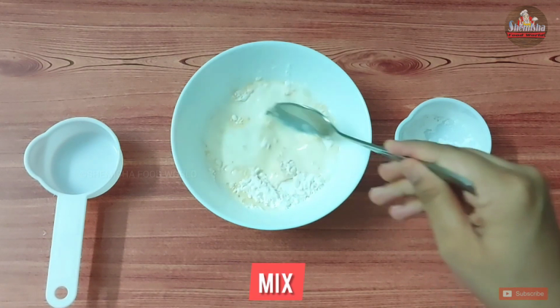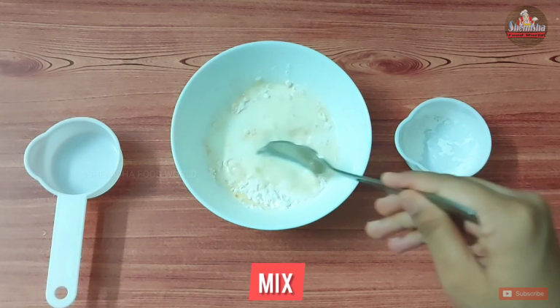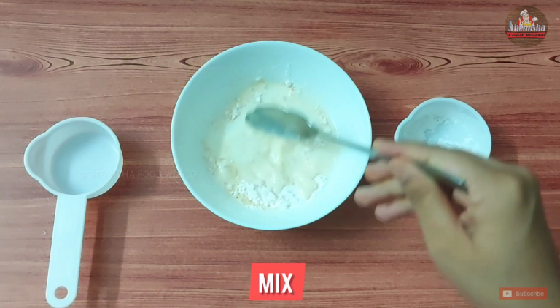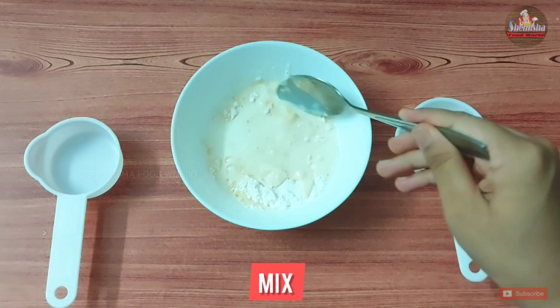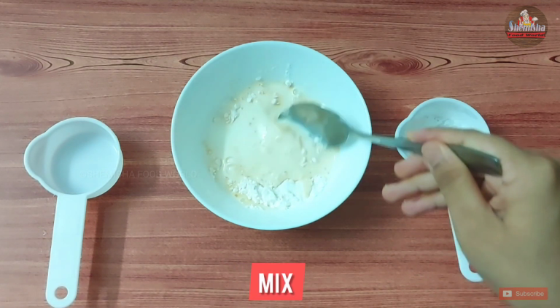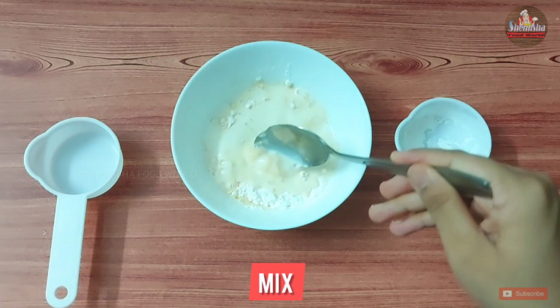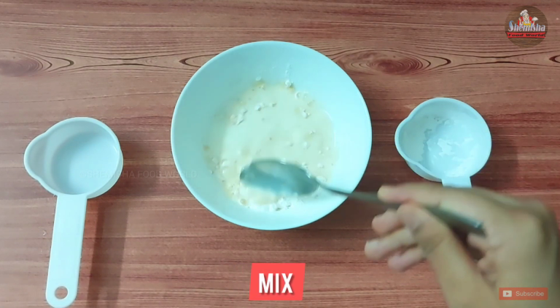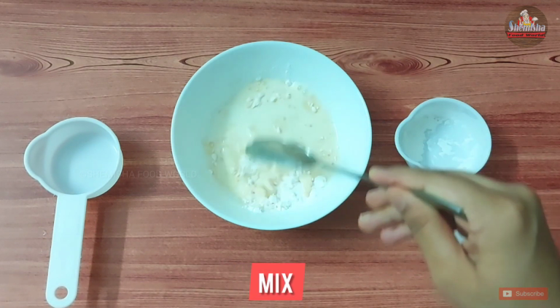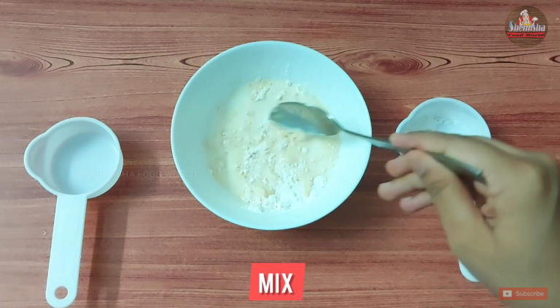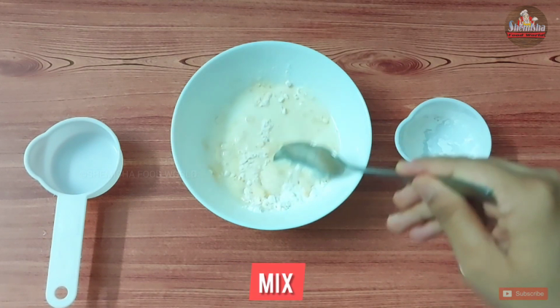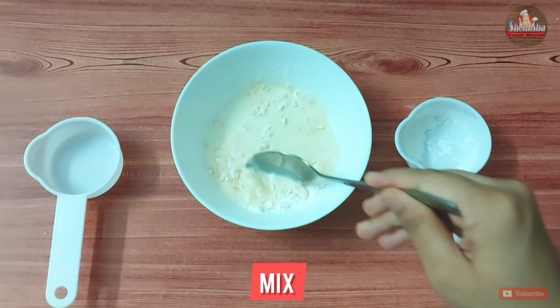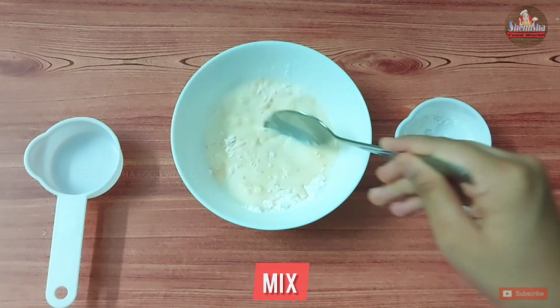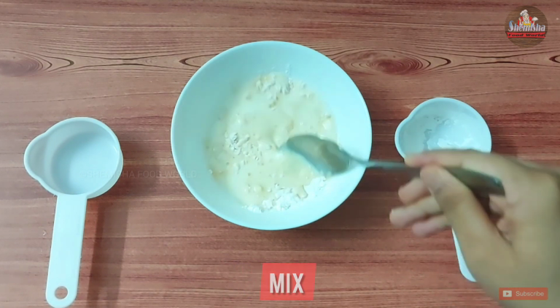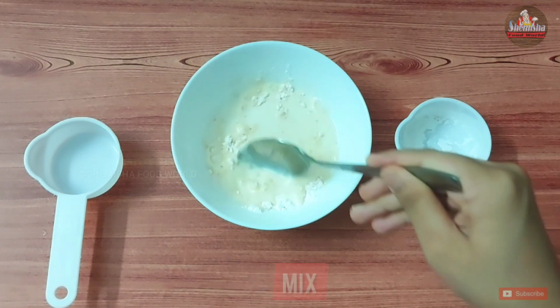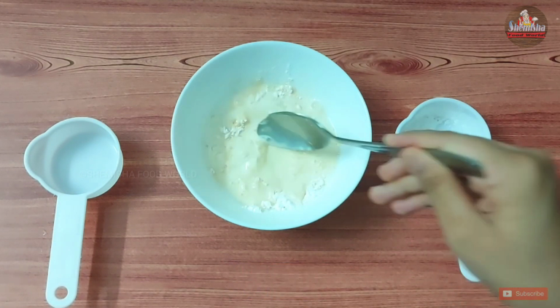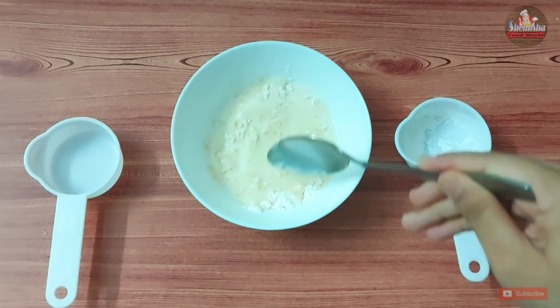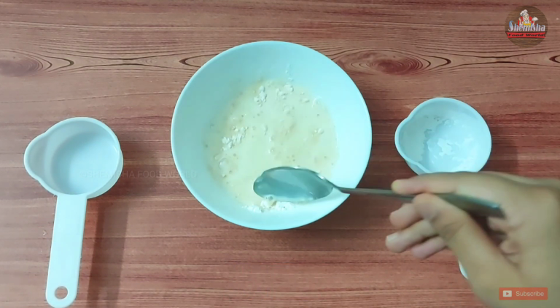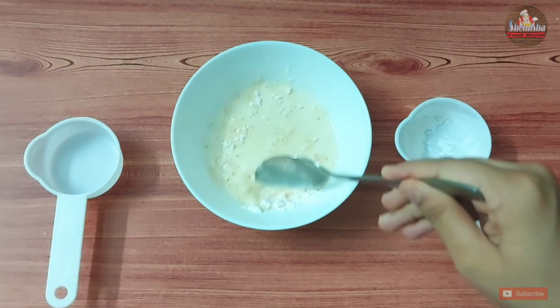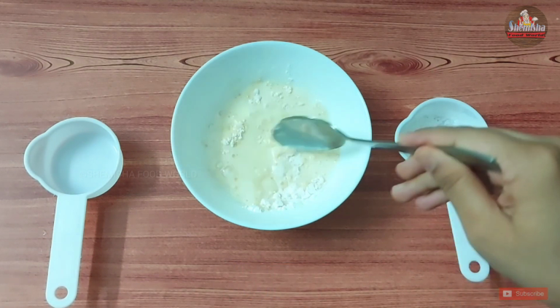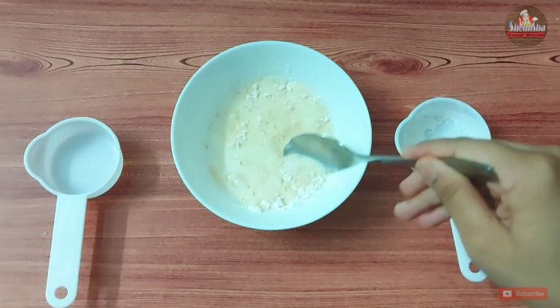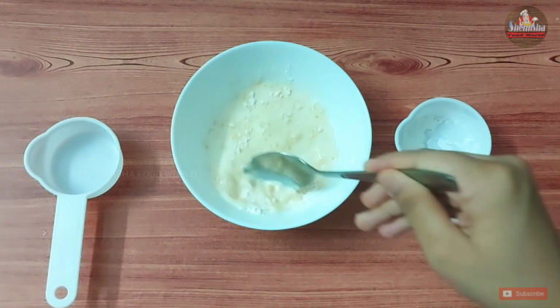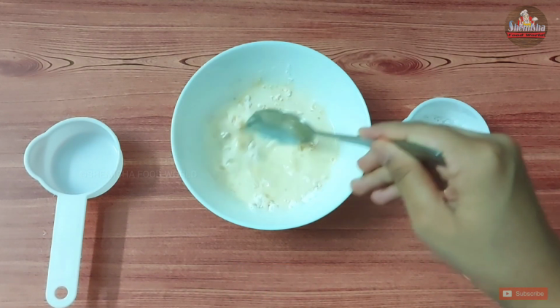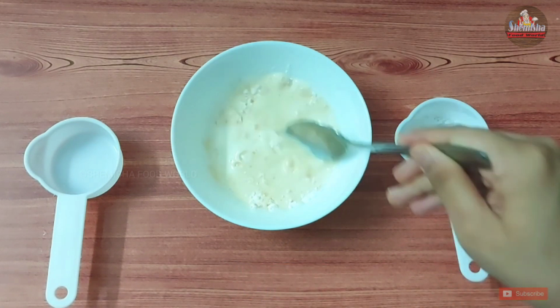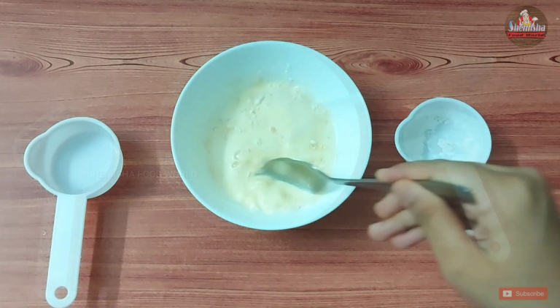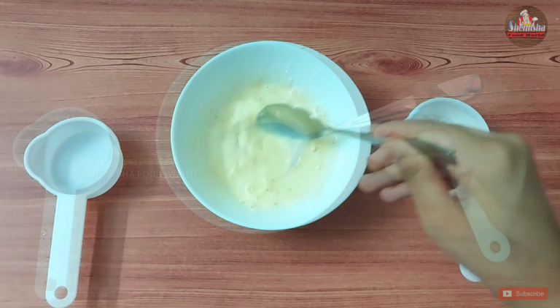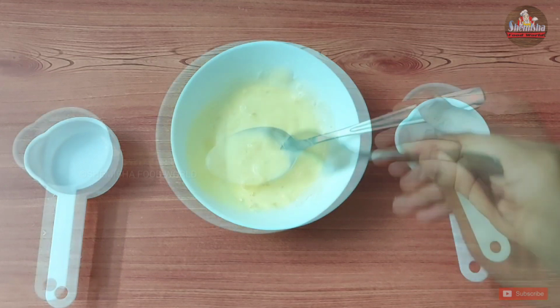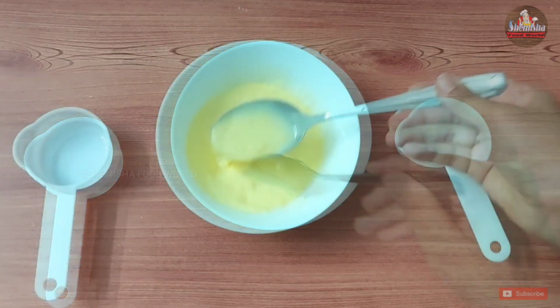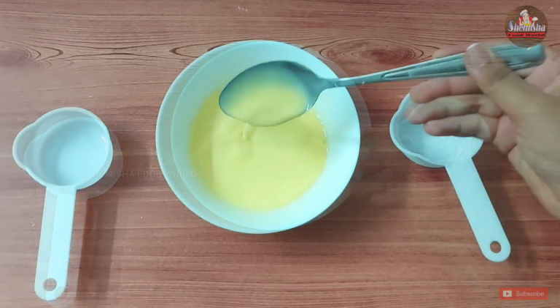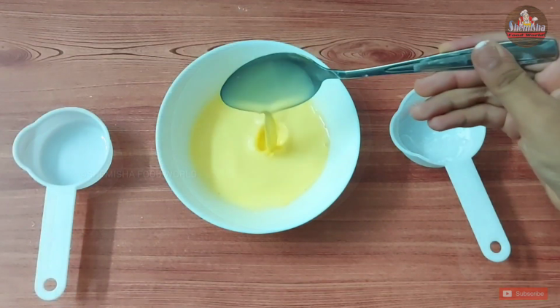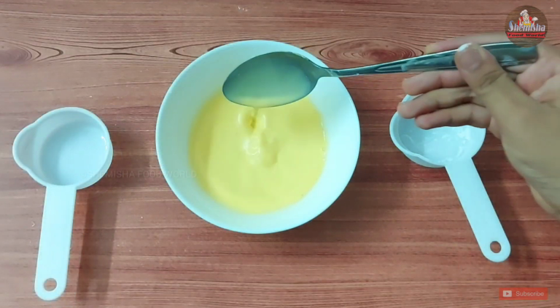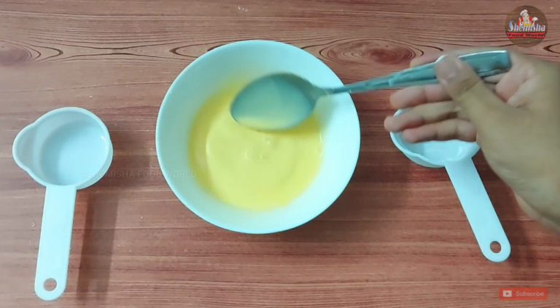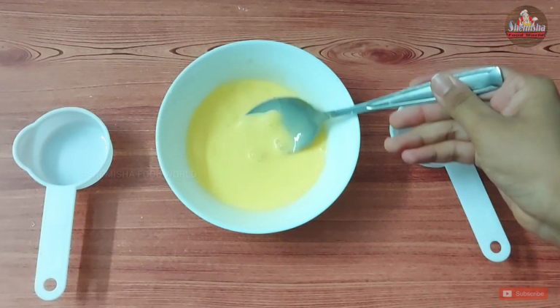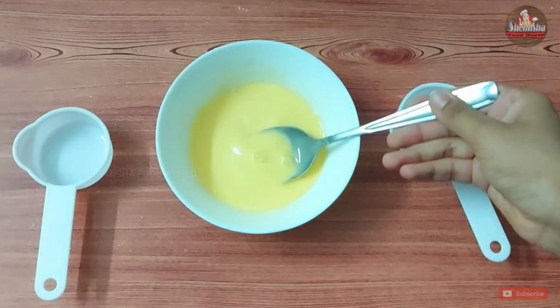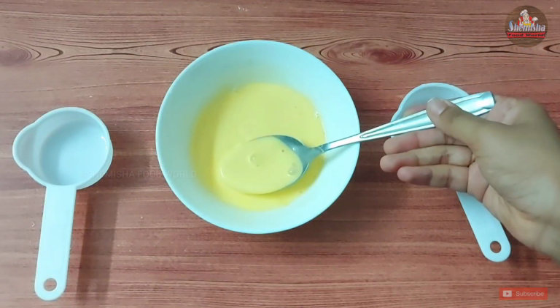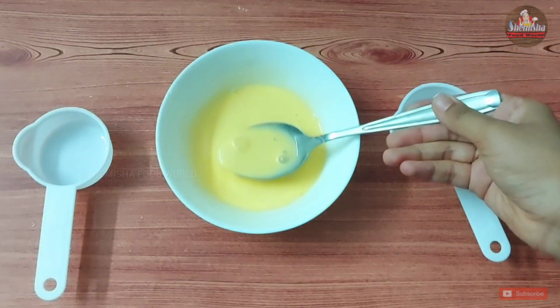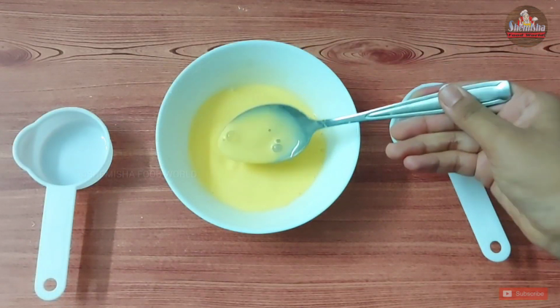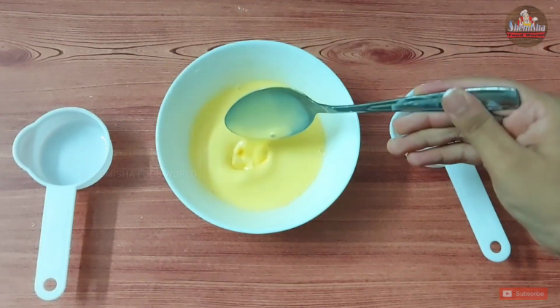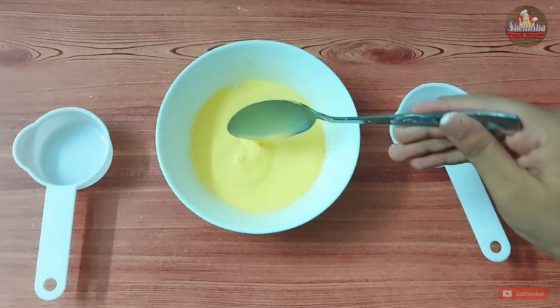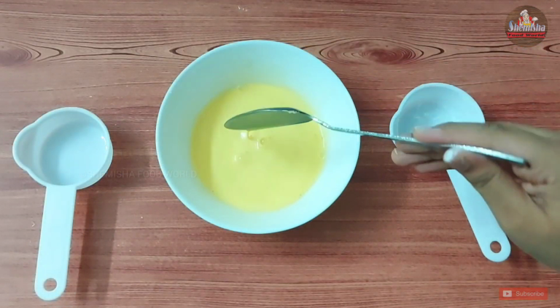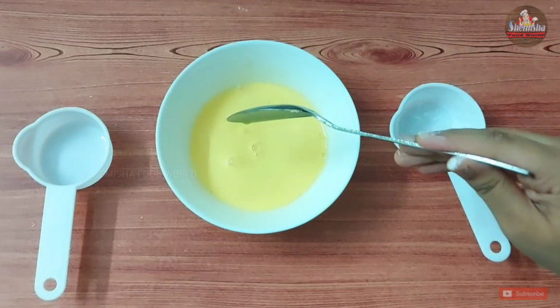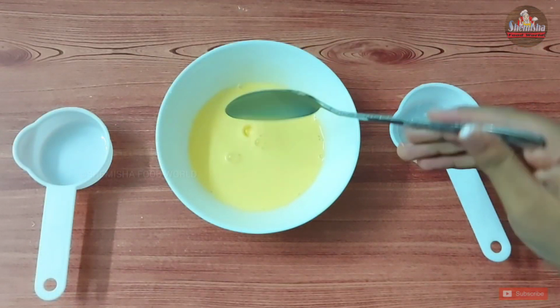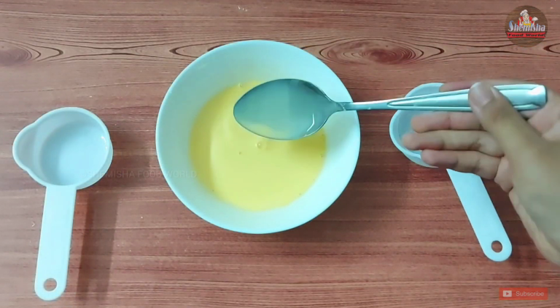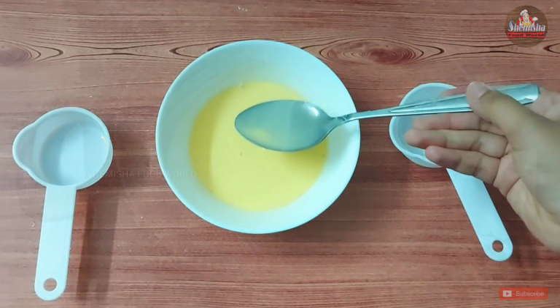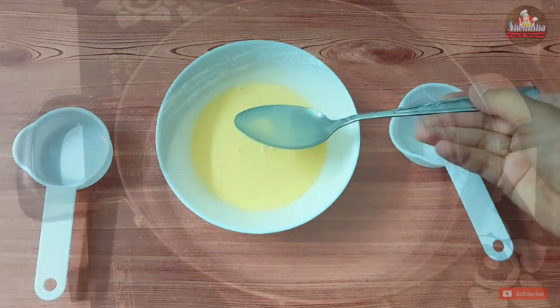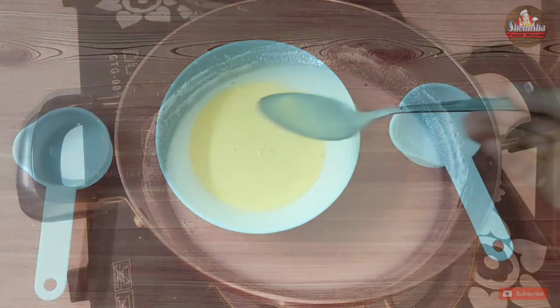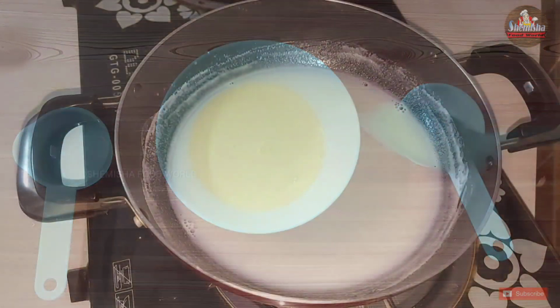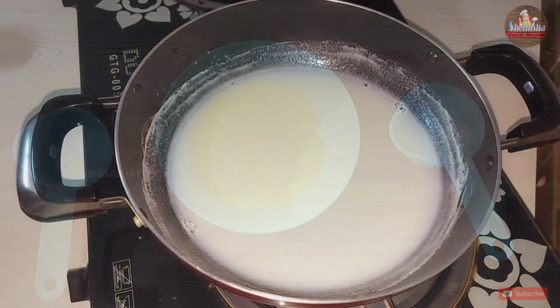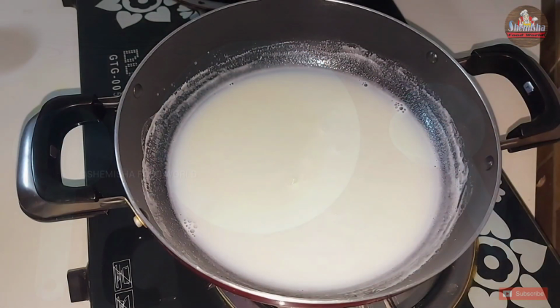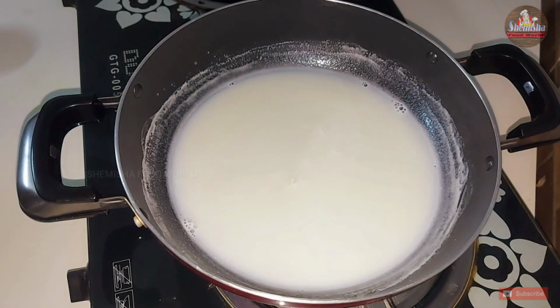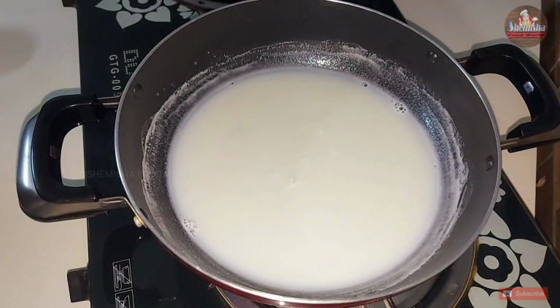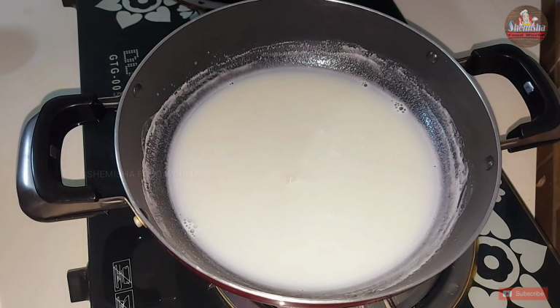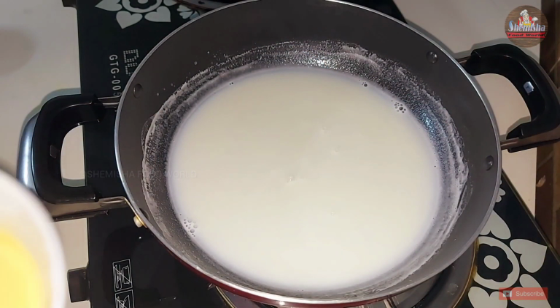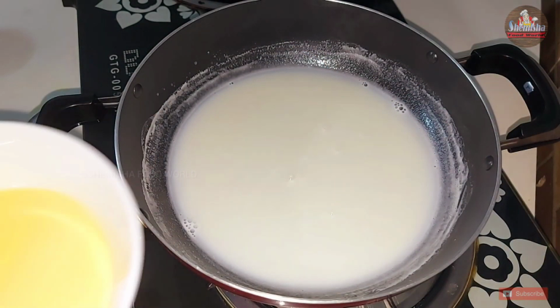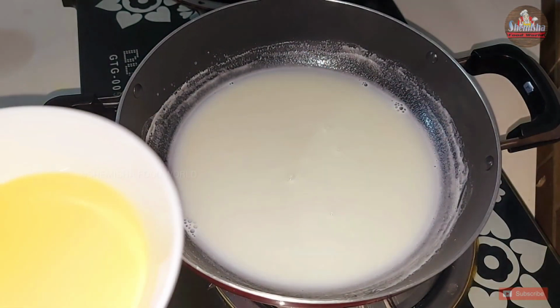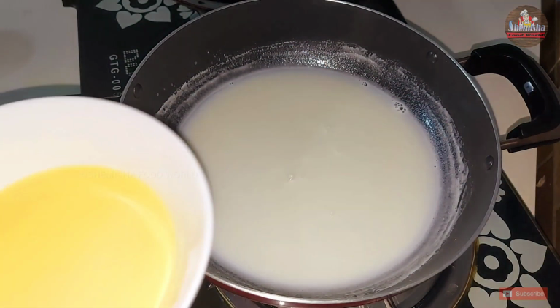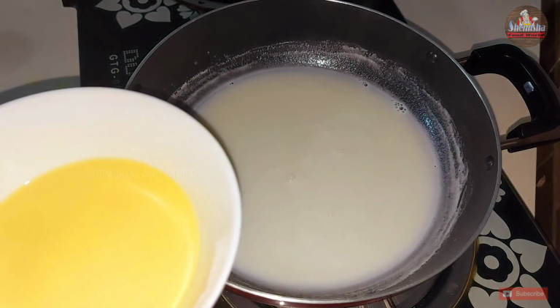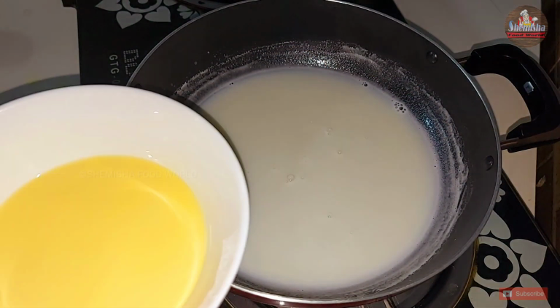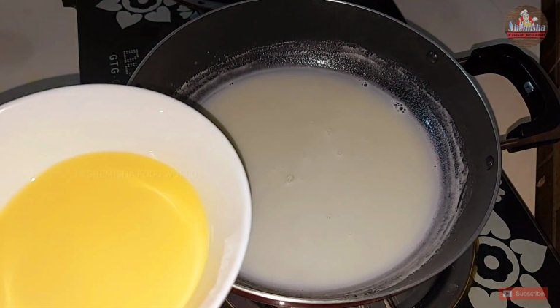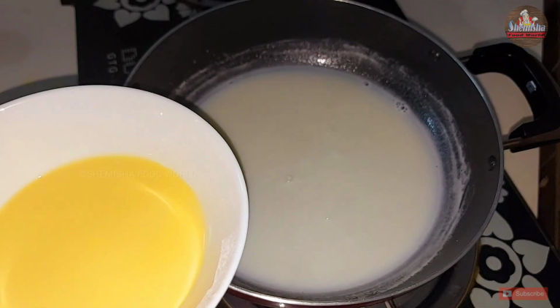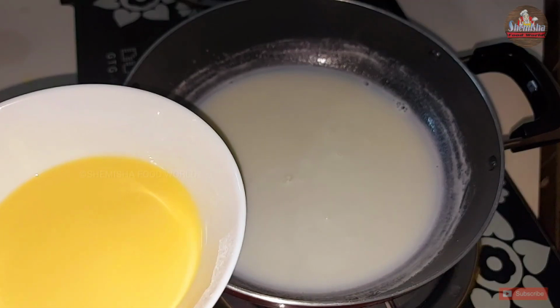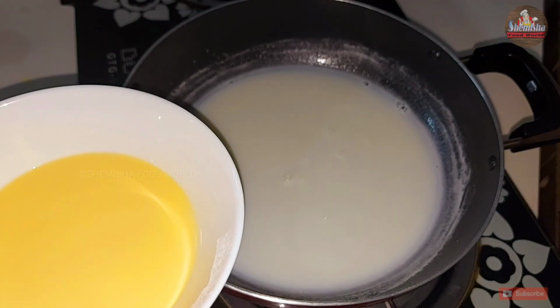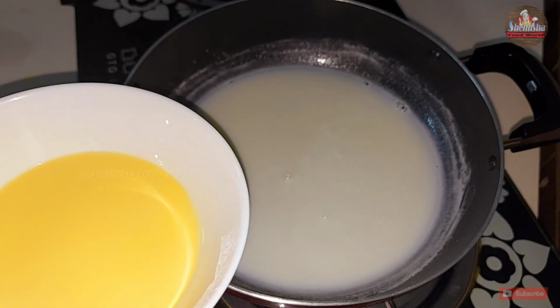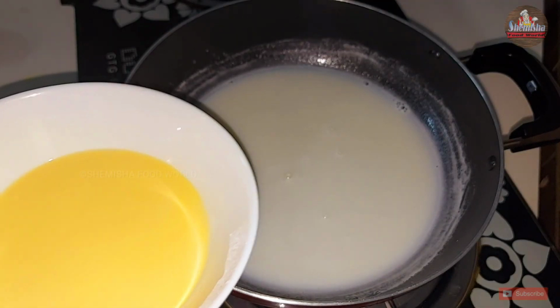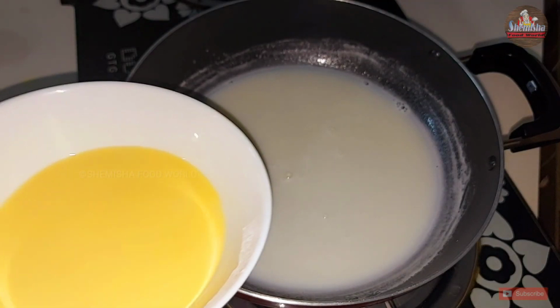The custard has to be smooth without any lumps. Then add it into the milk.